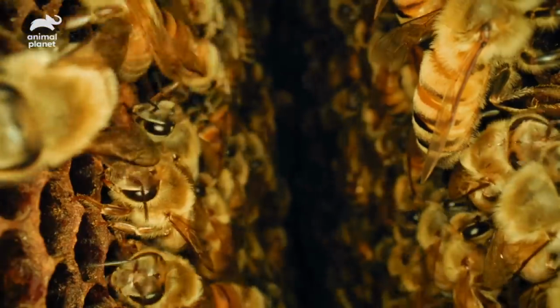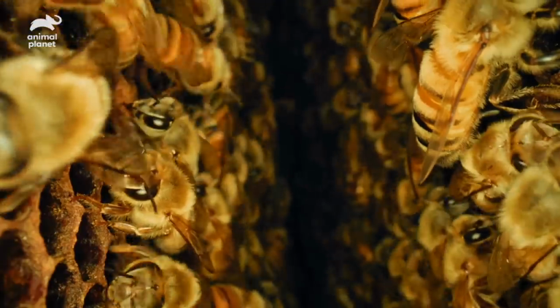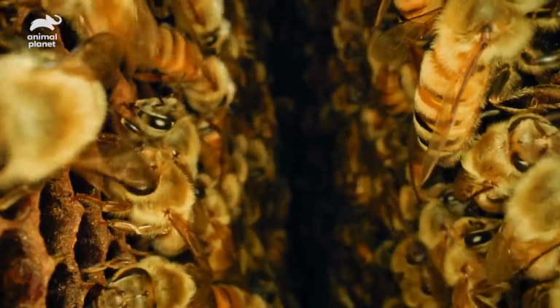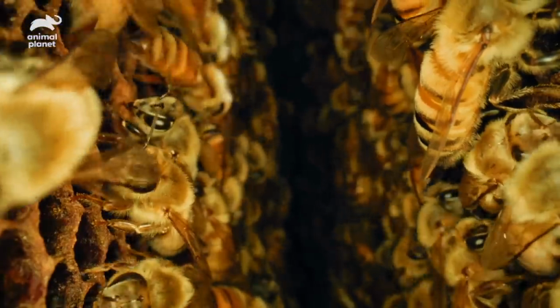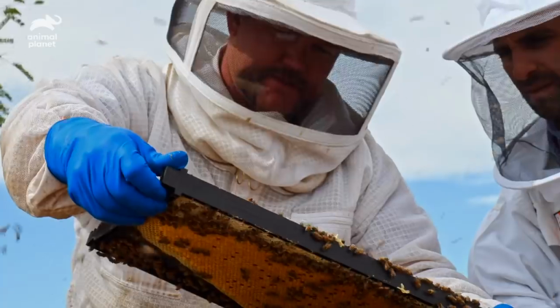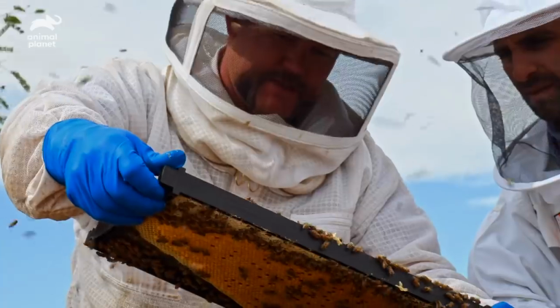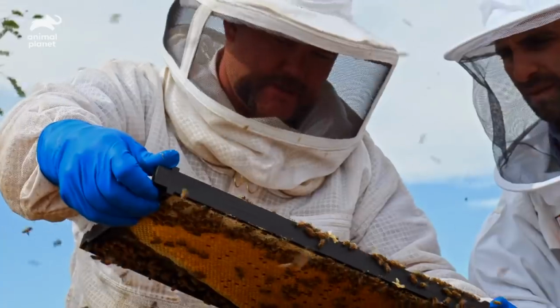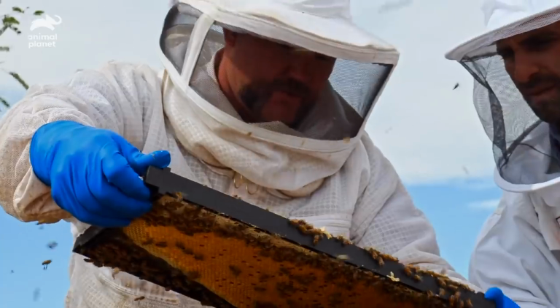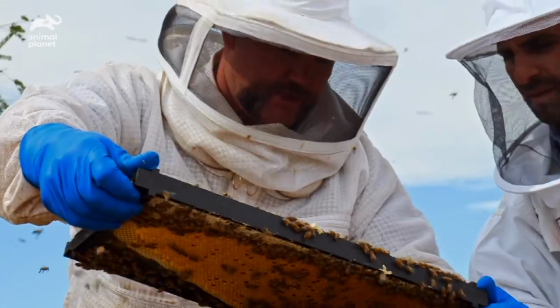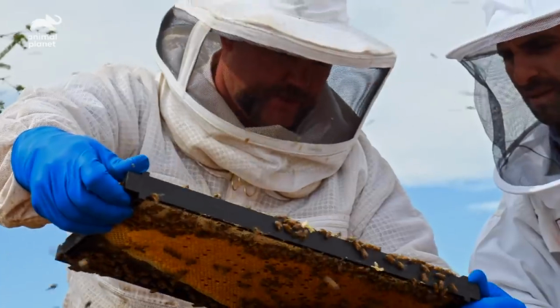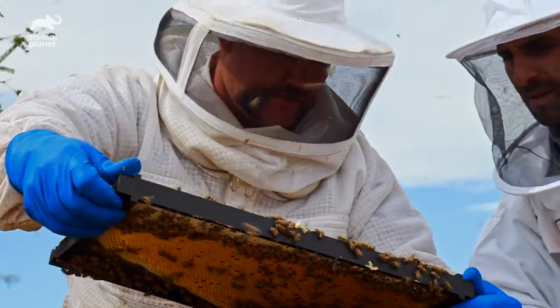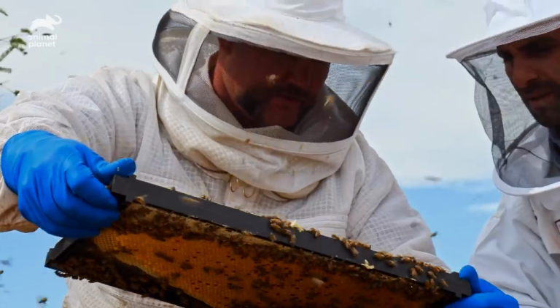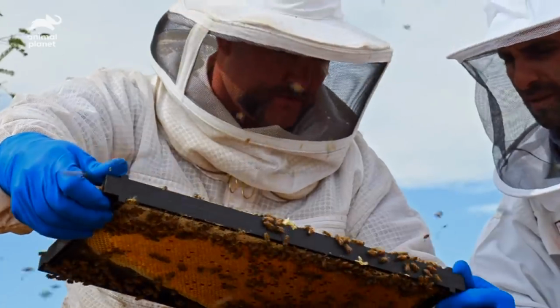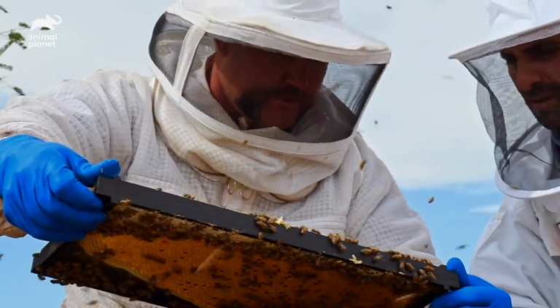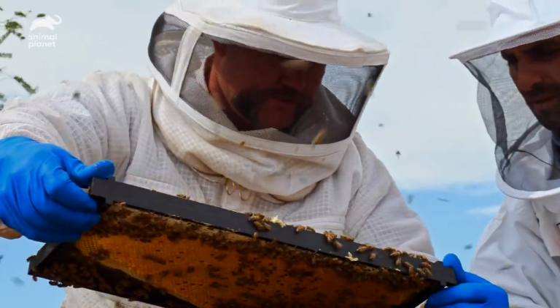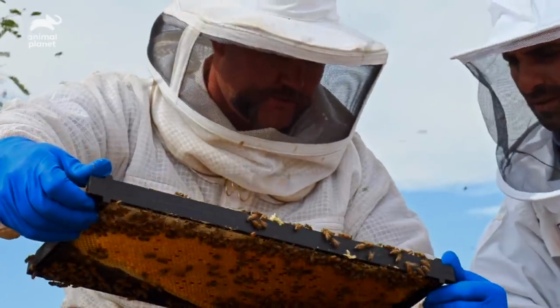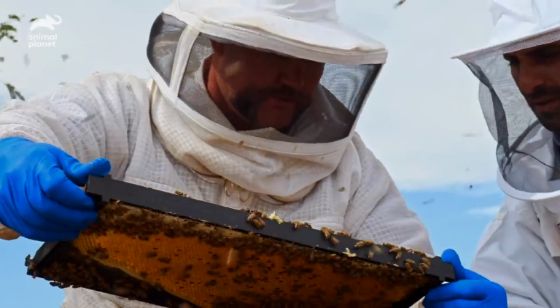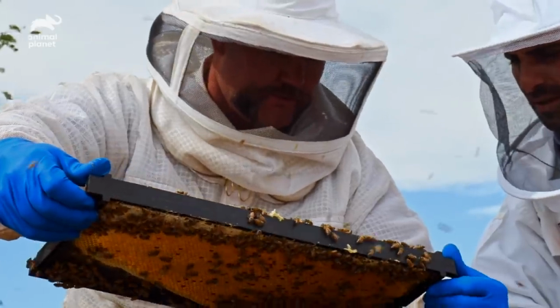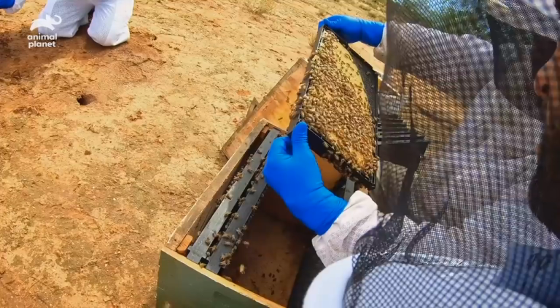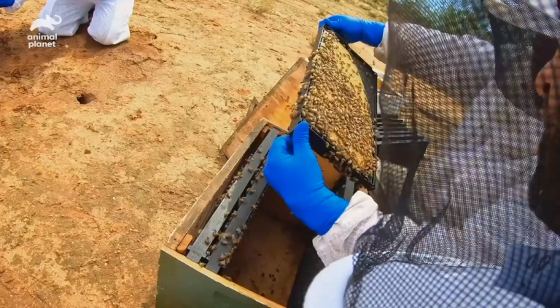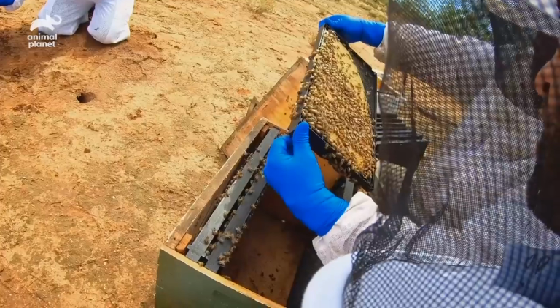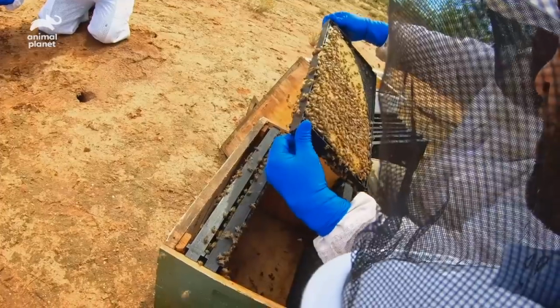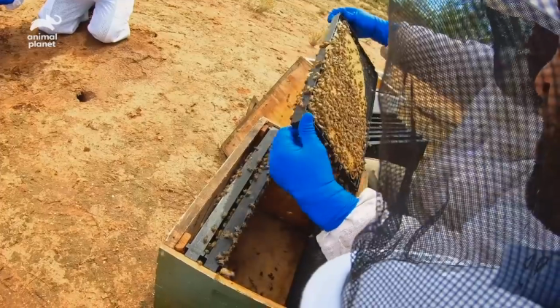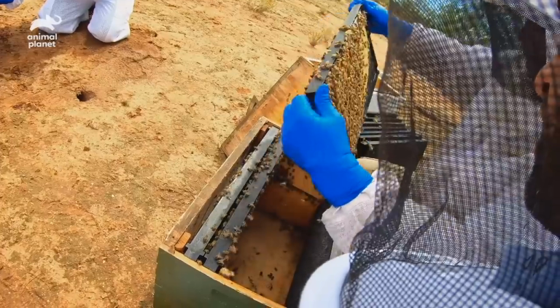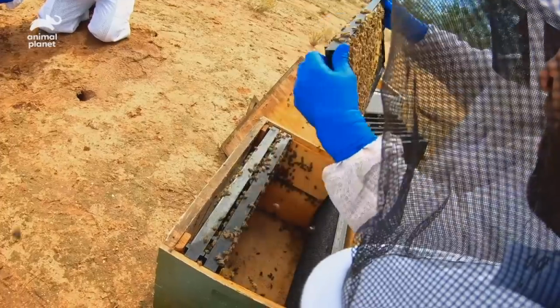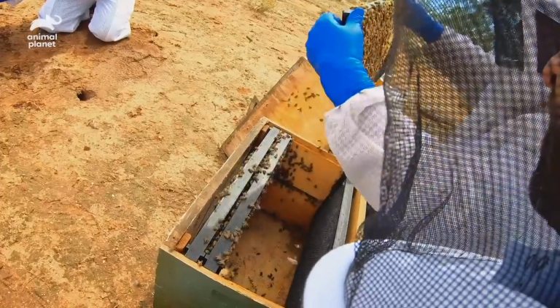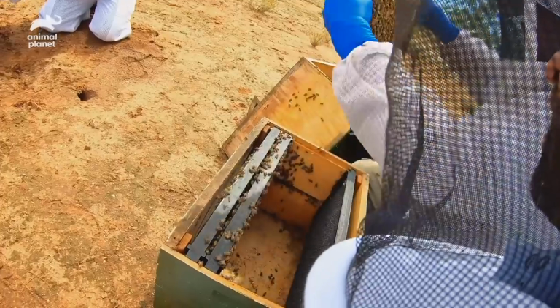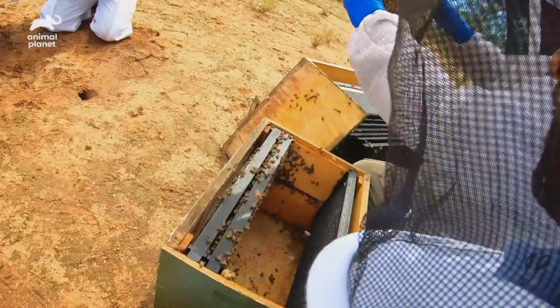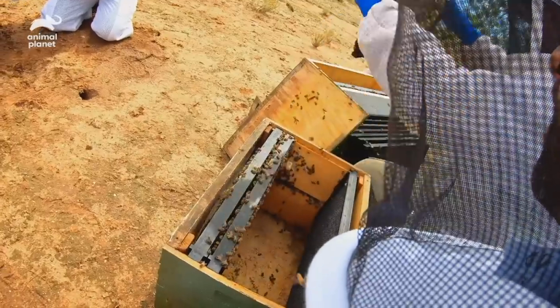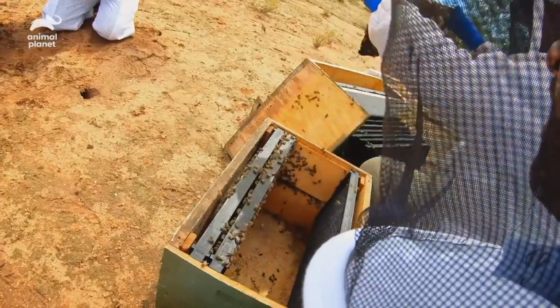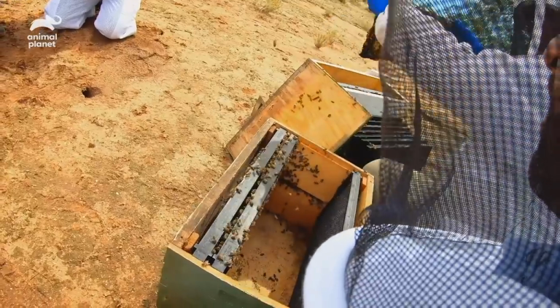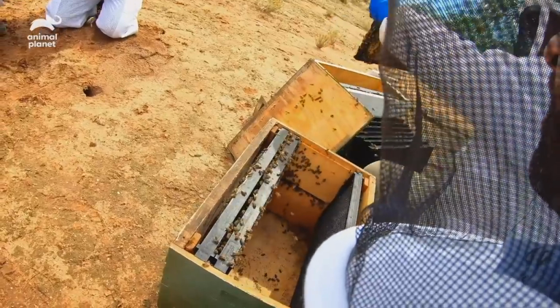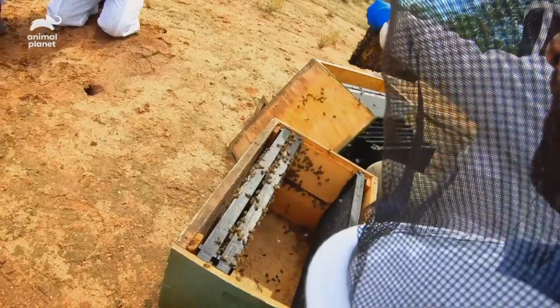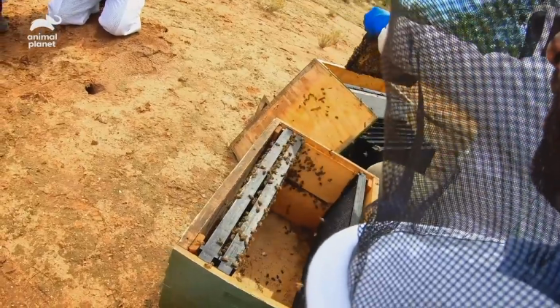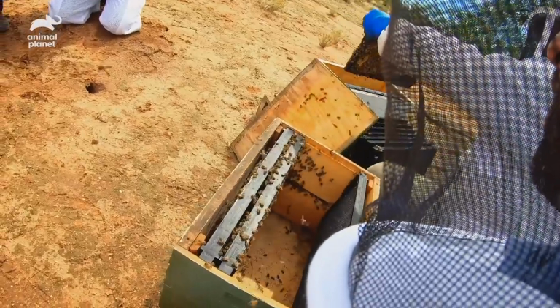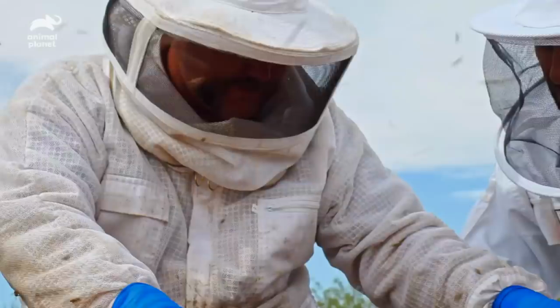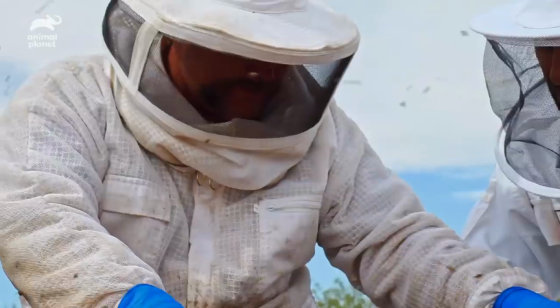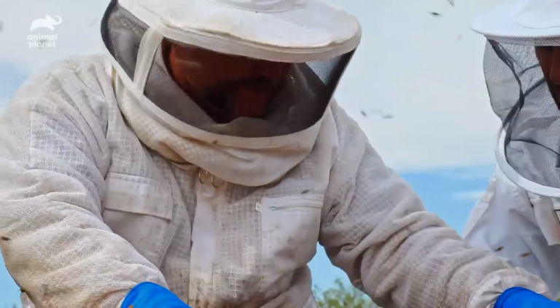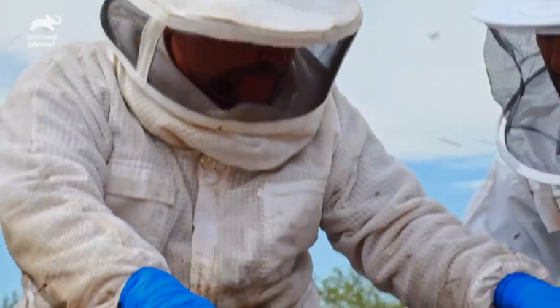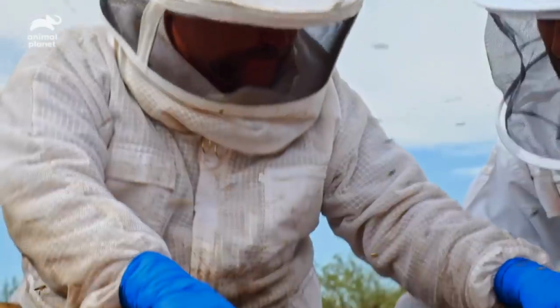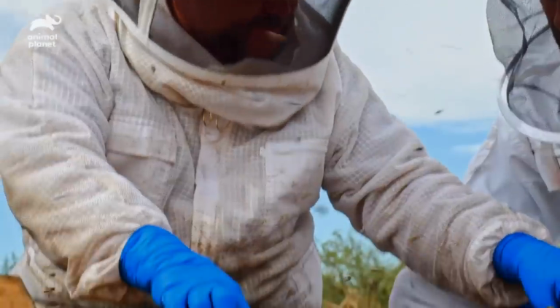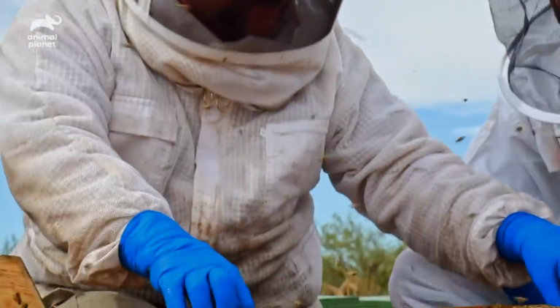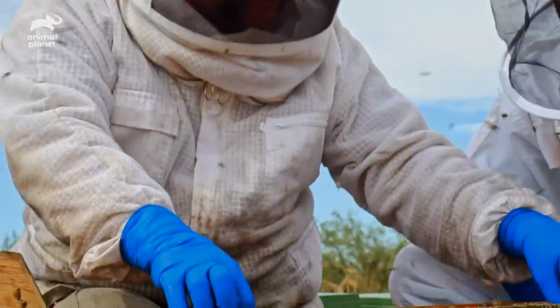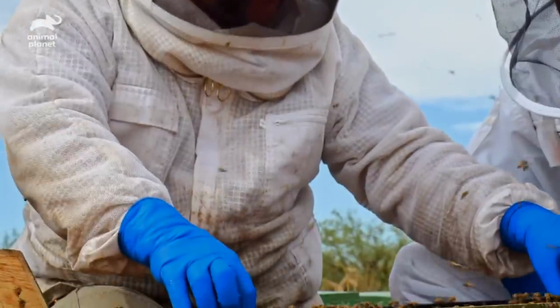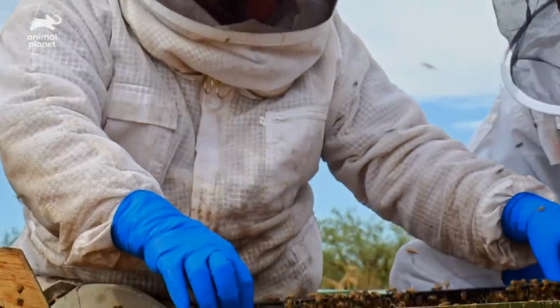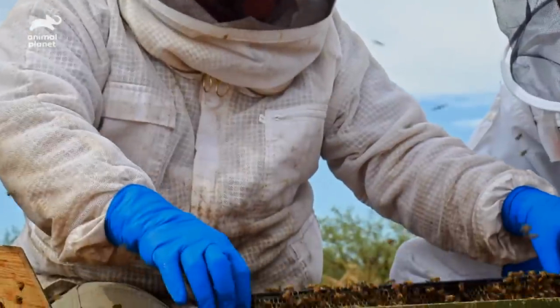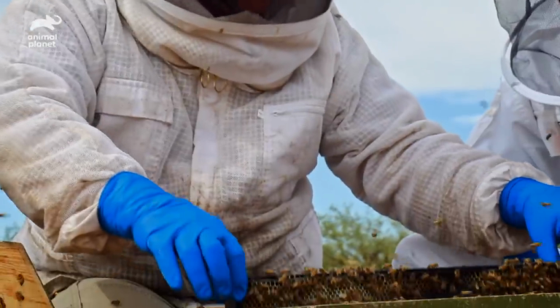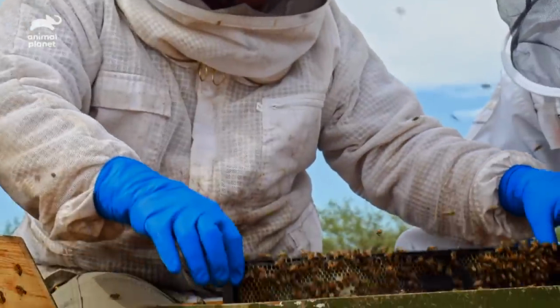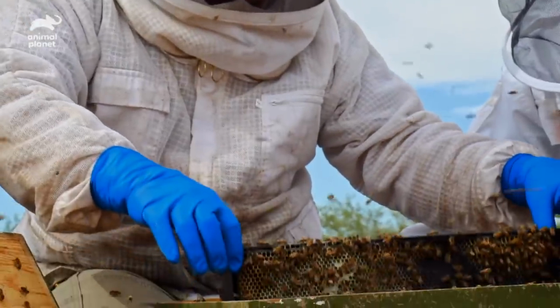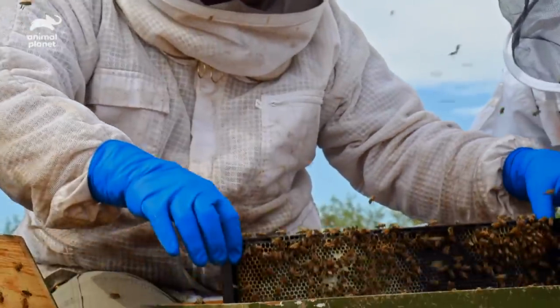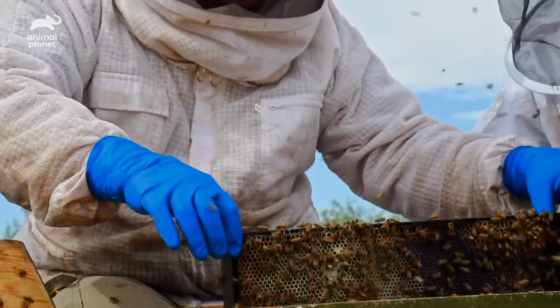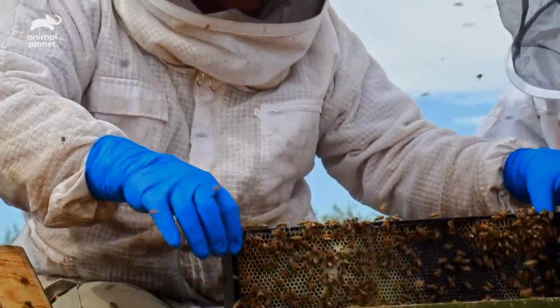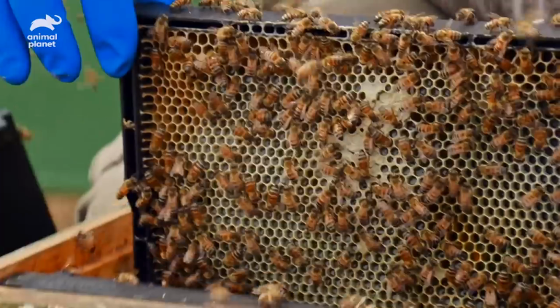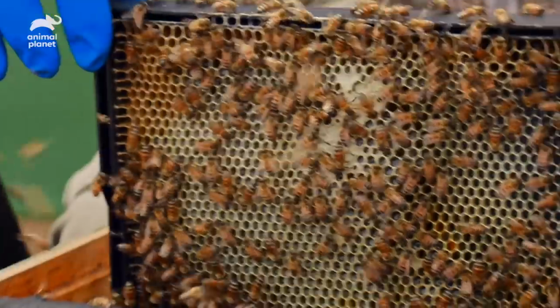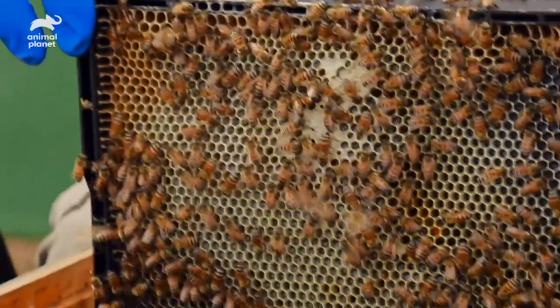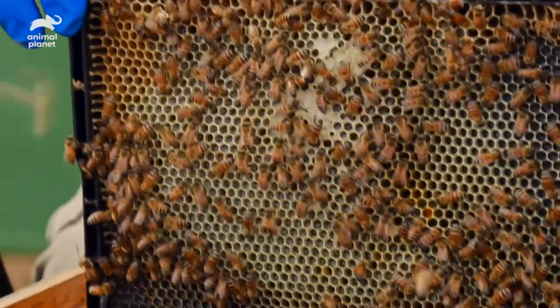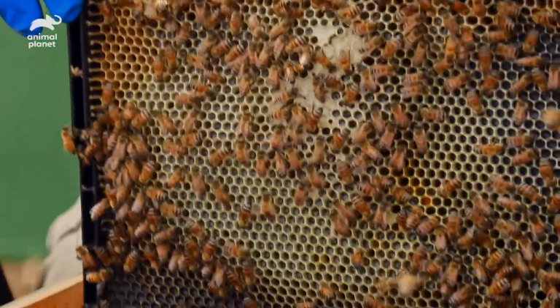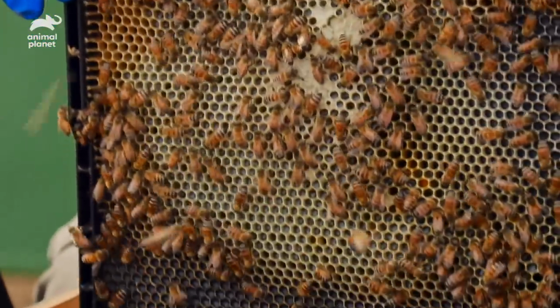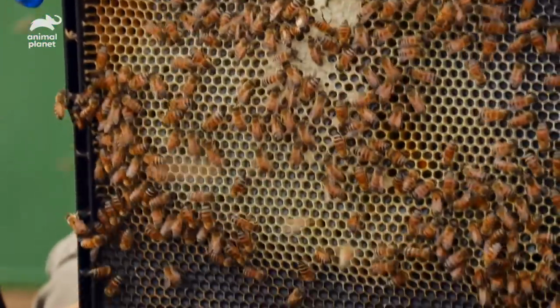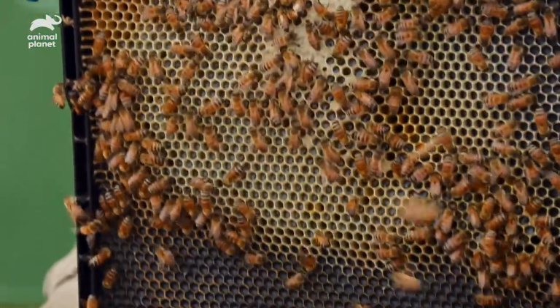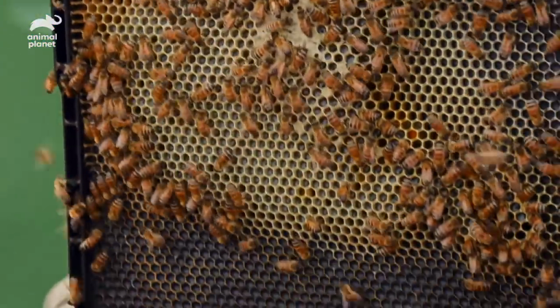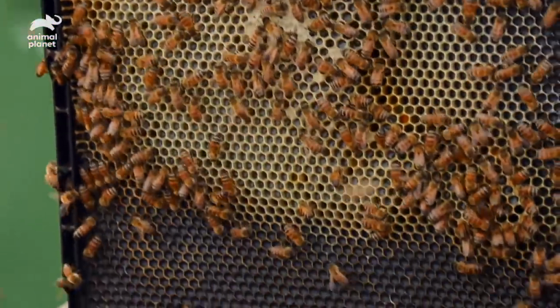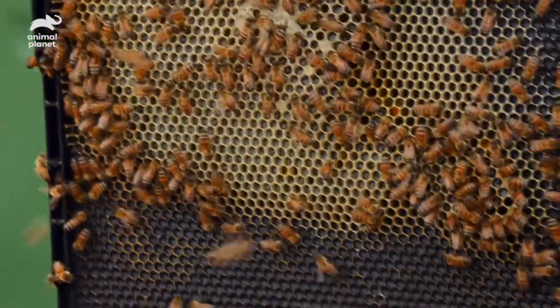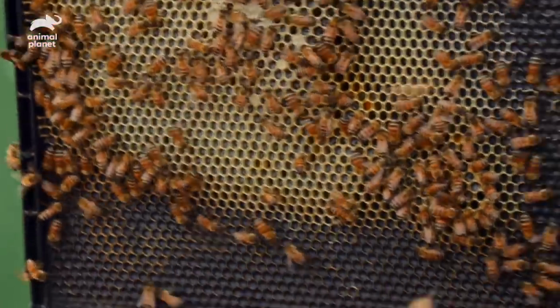I'm not seeing a queen on this one, so we'll go ahead and set this in the box also. We're going to go through here and we're going to slide this one straight up also.